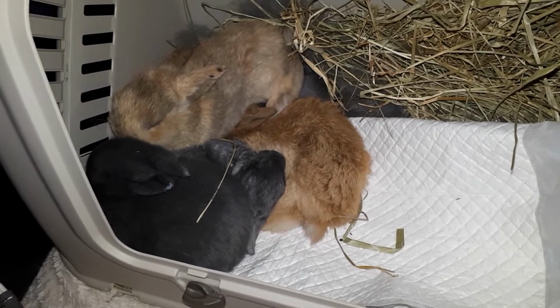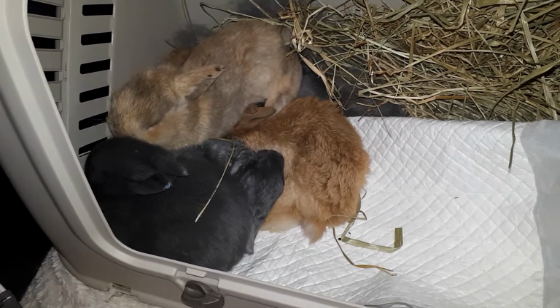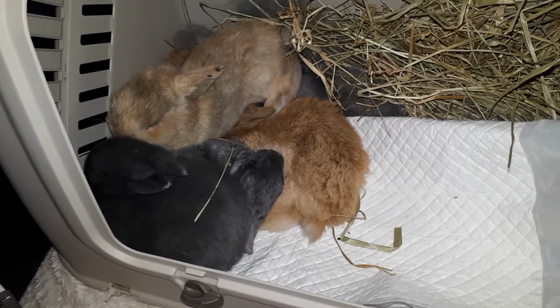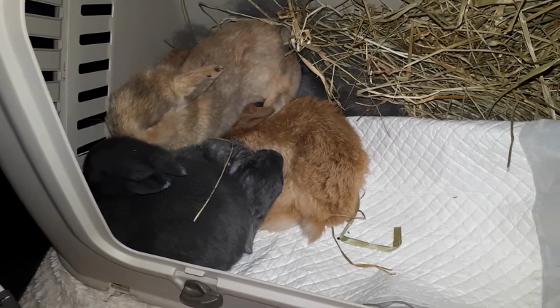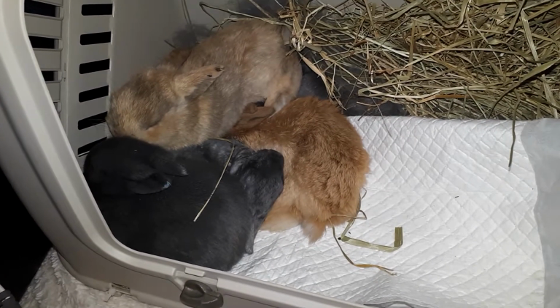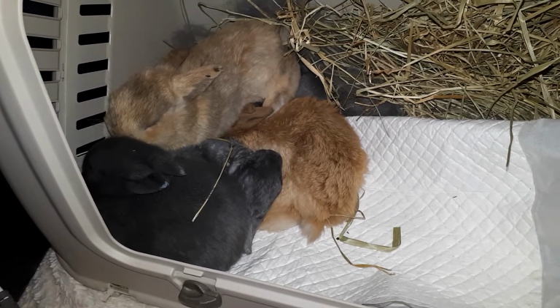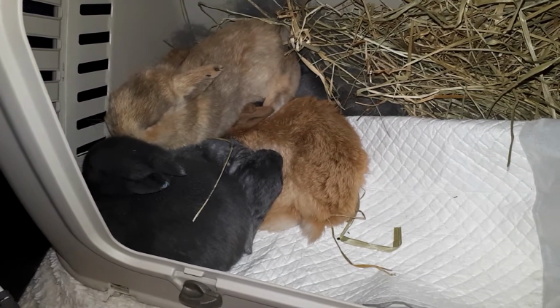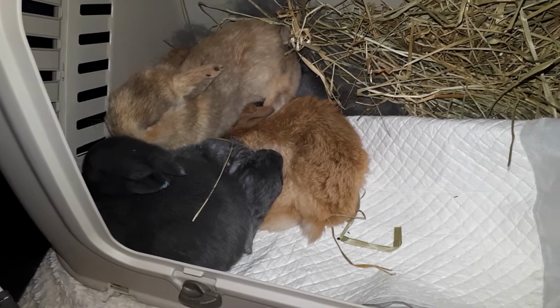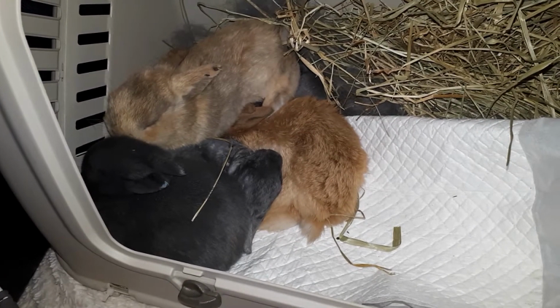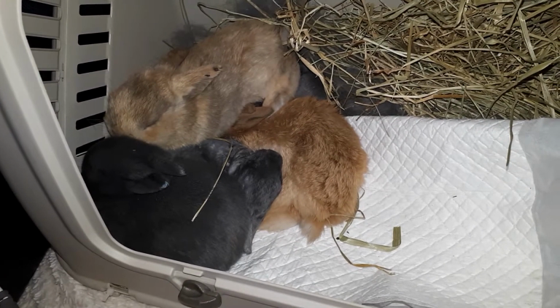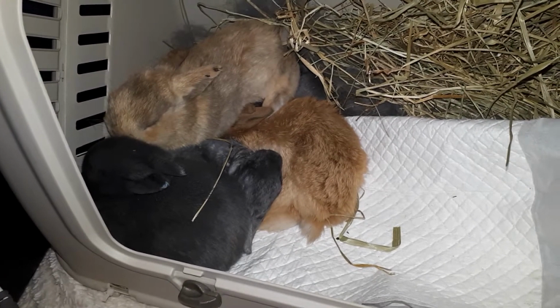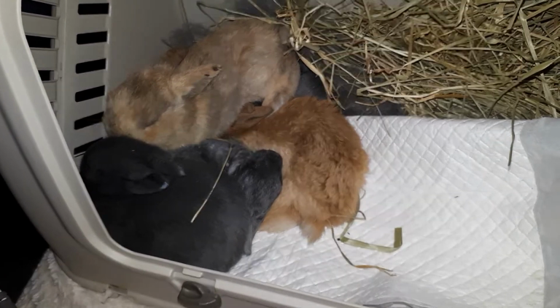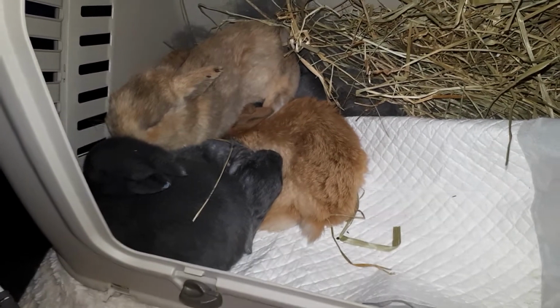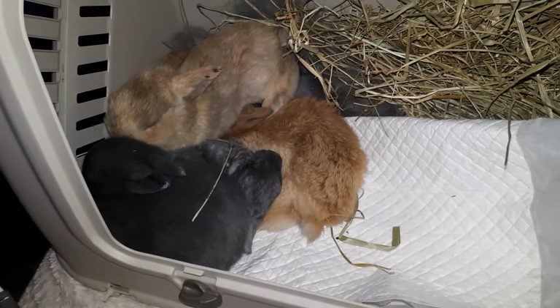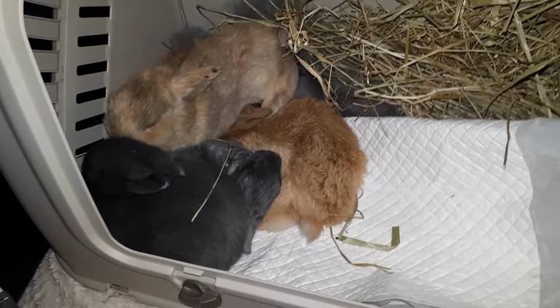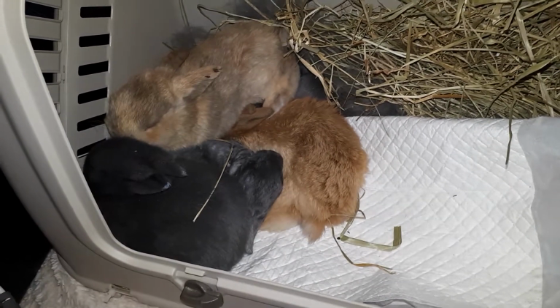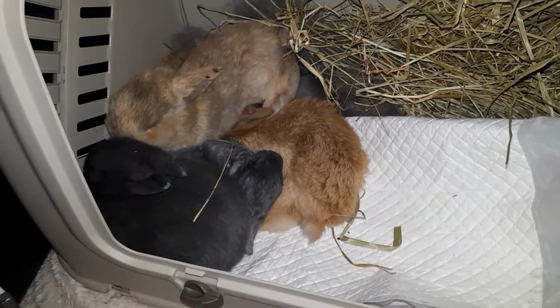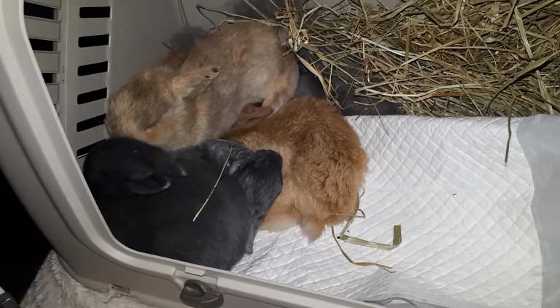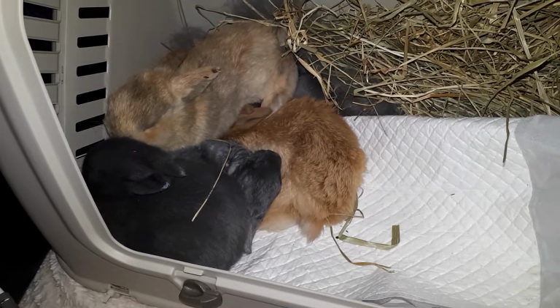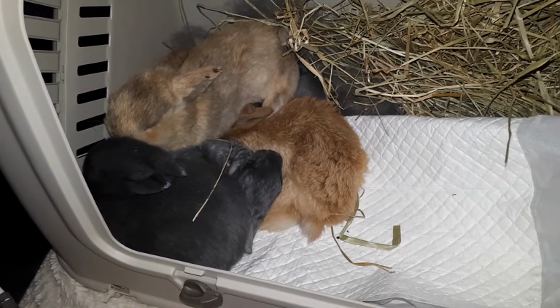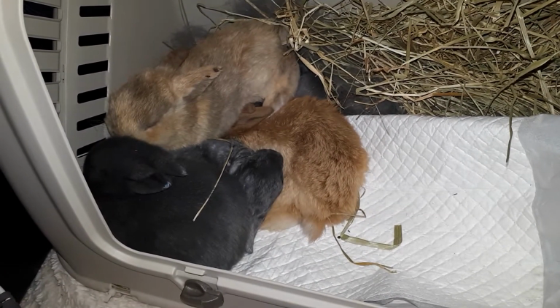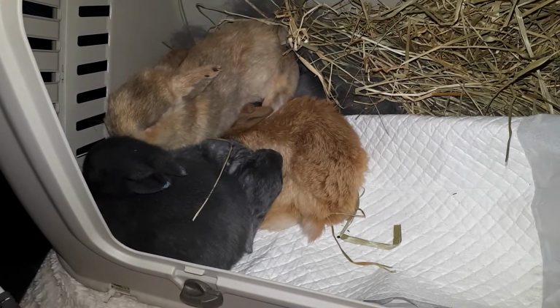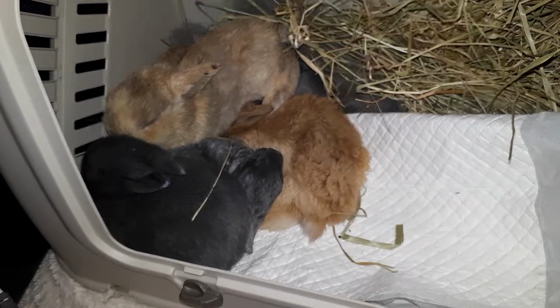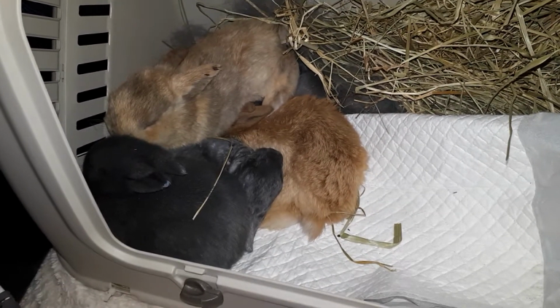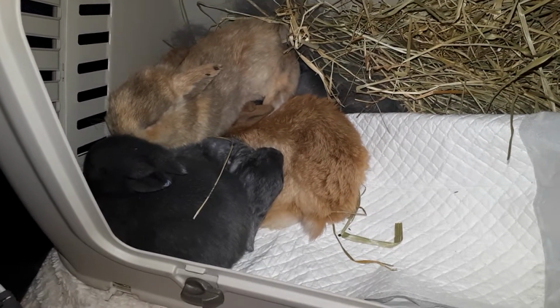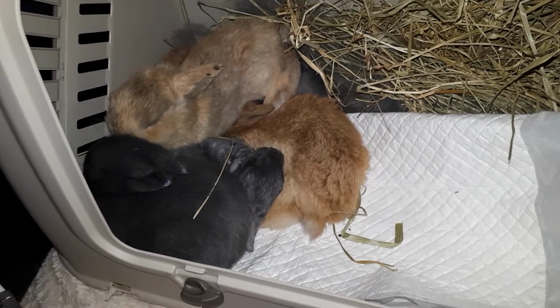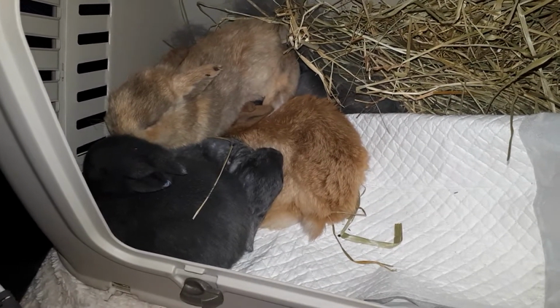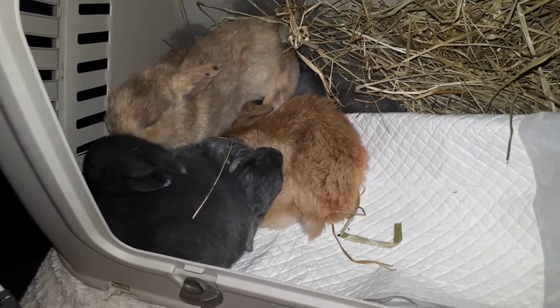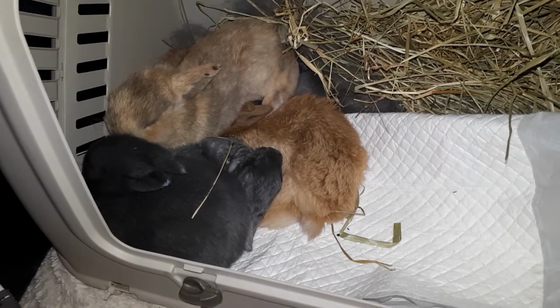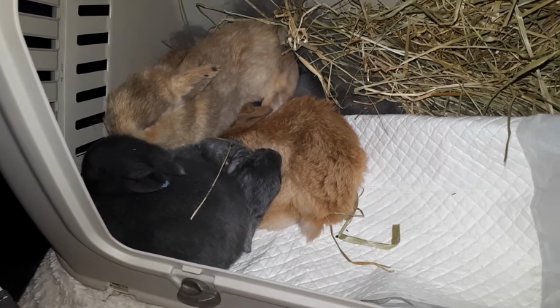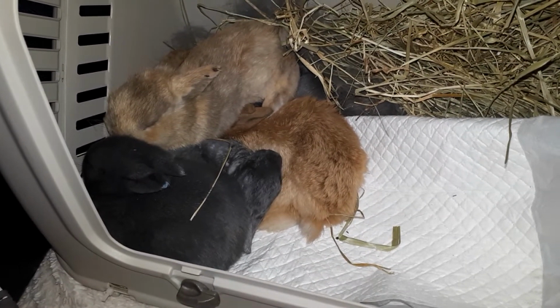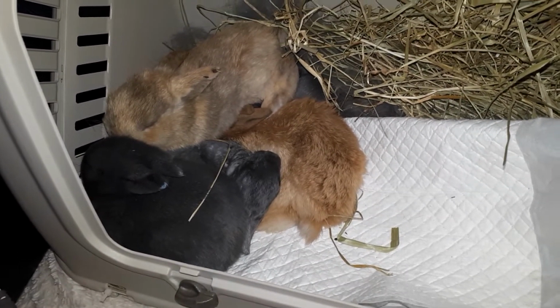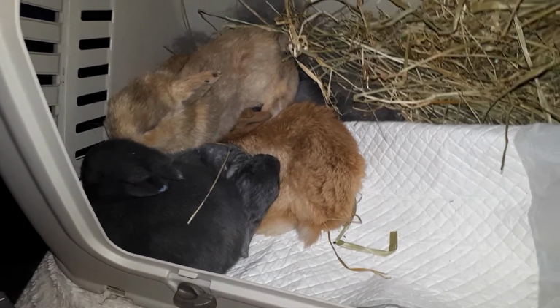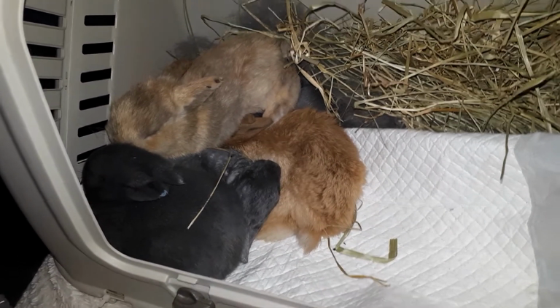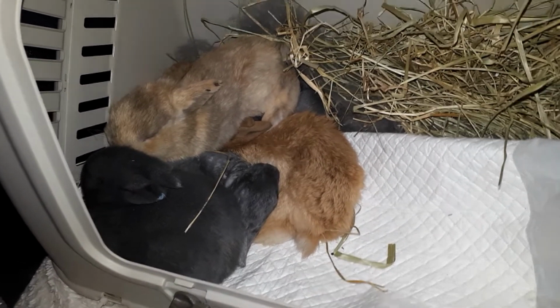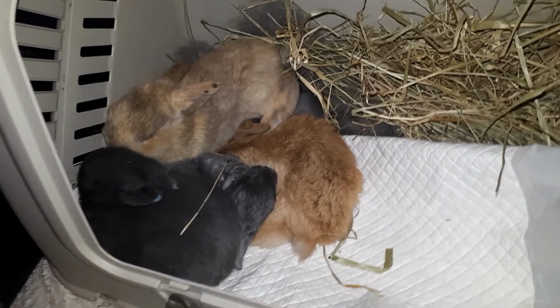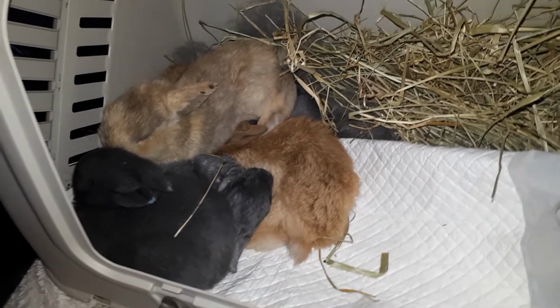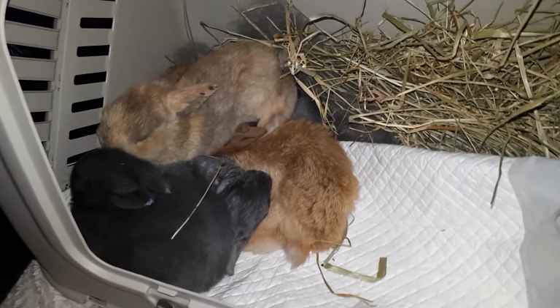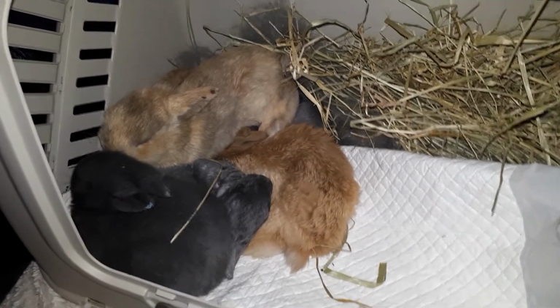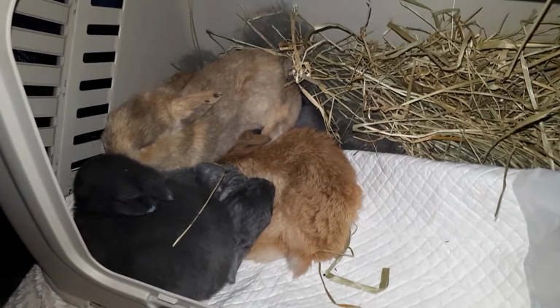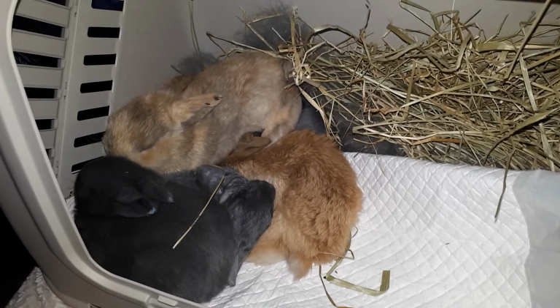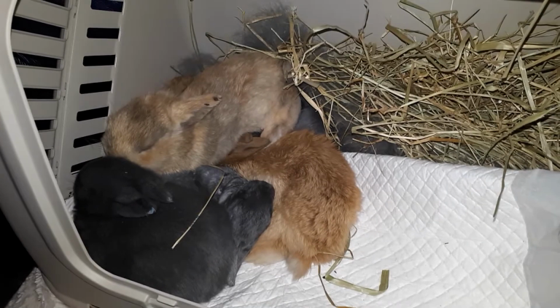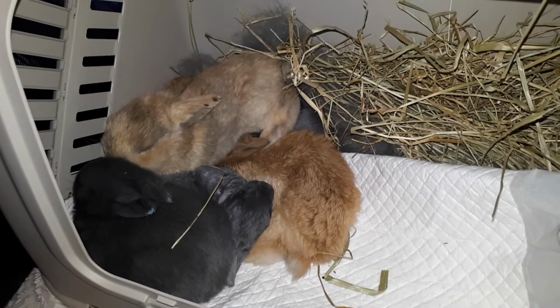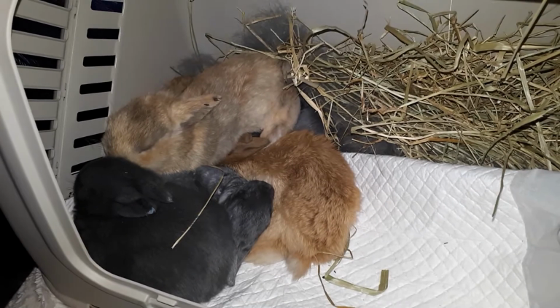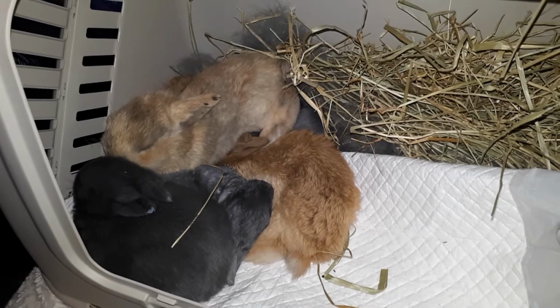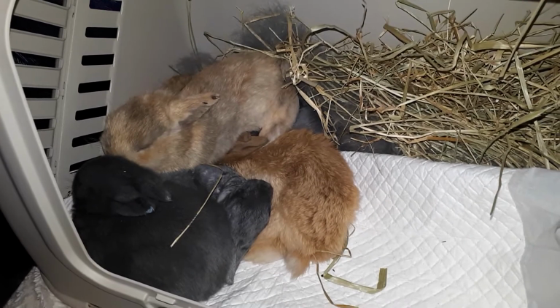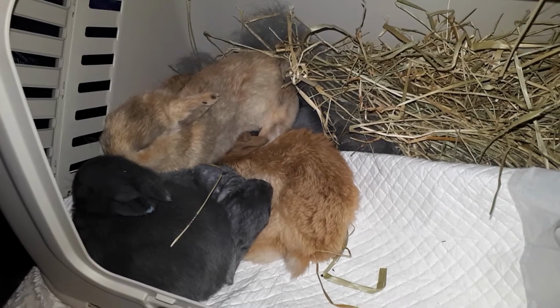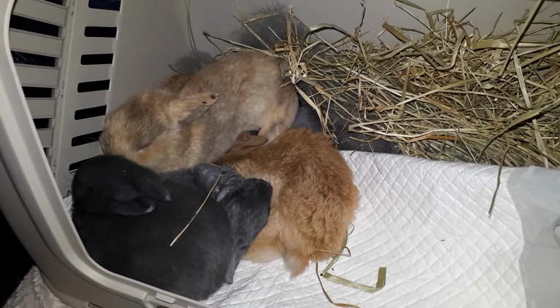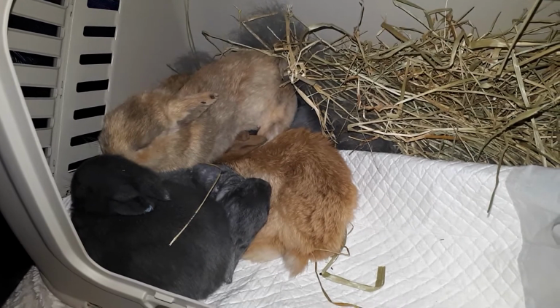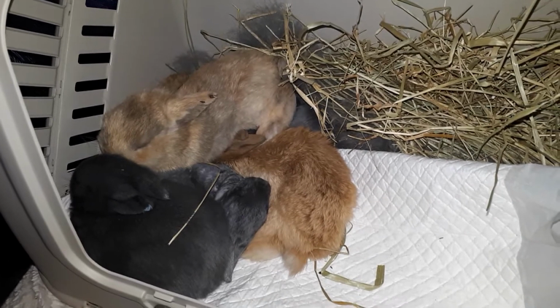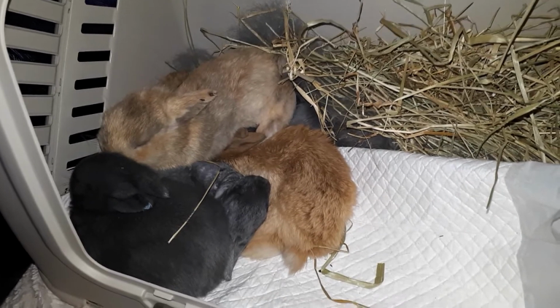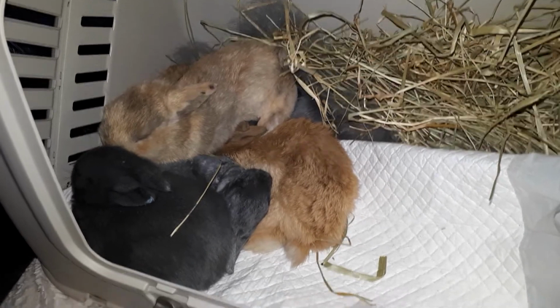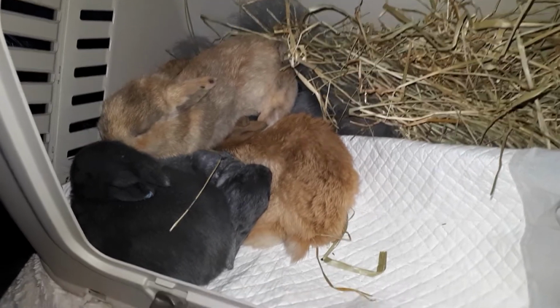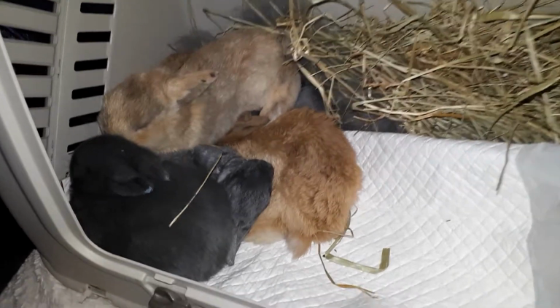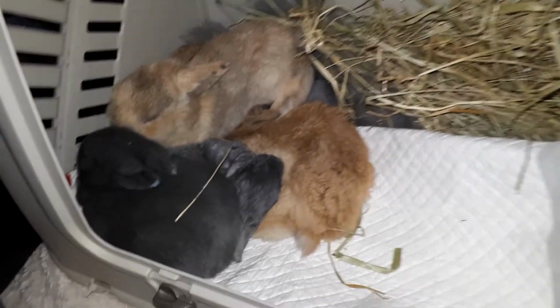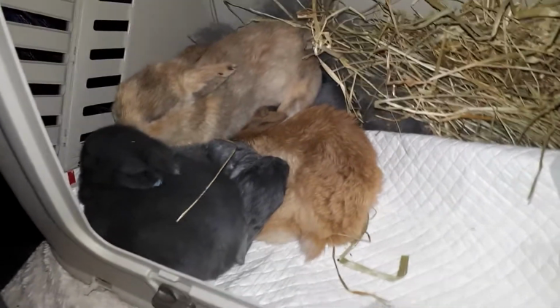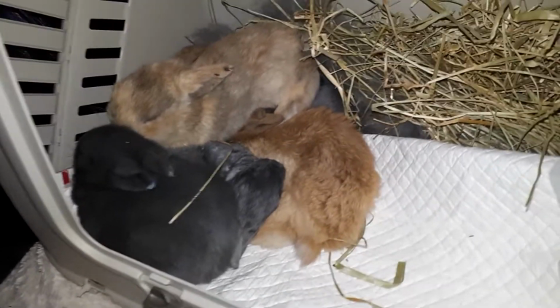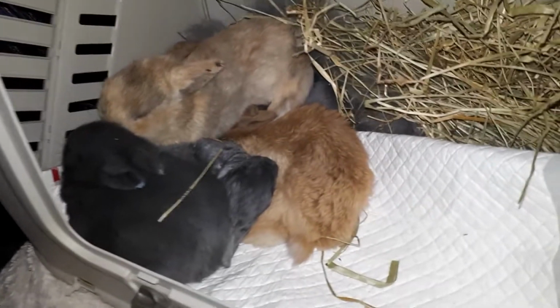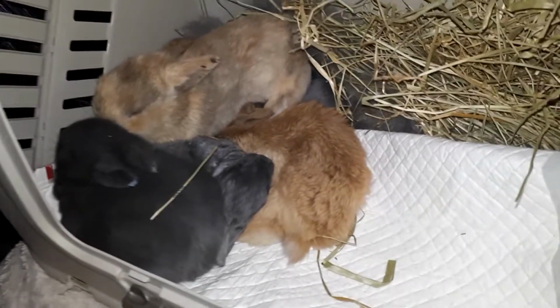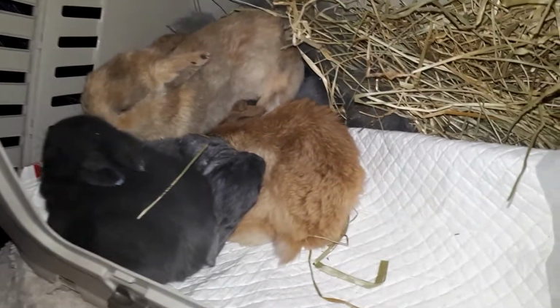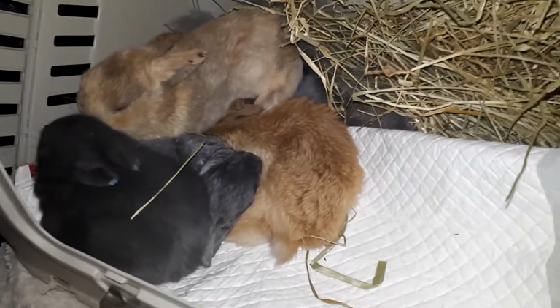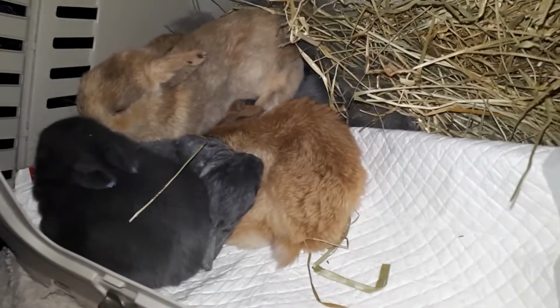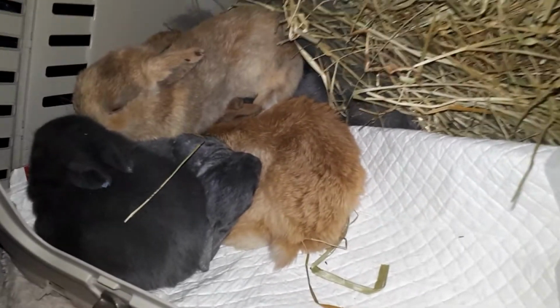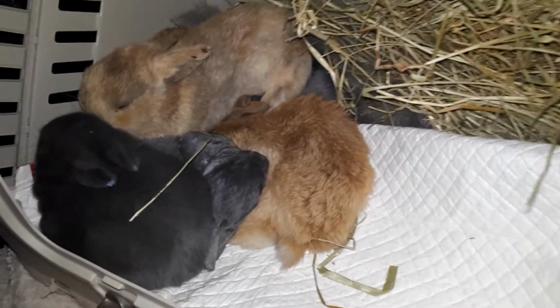We're just having a big pile-on — why not, right? There's five in here now.